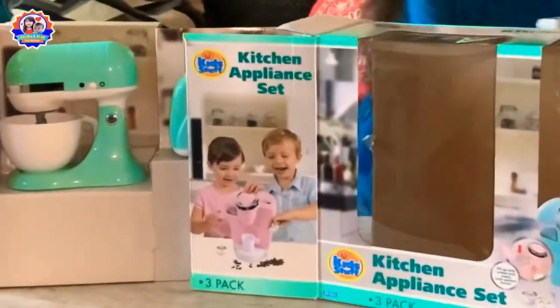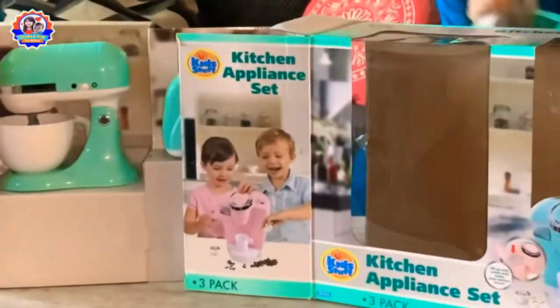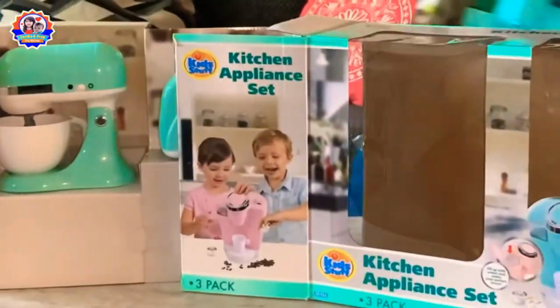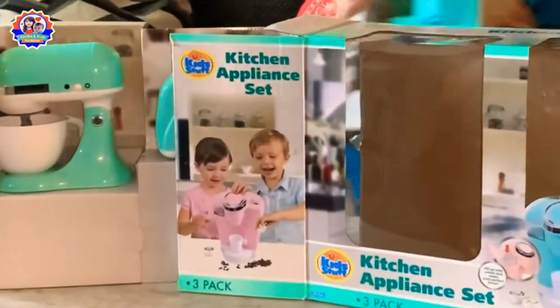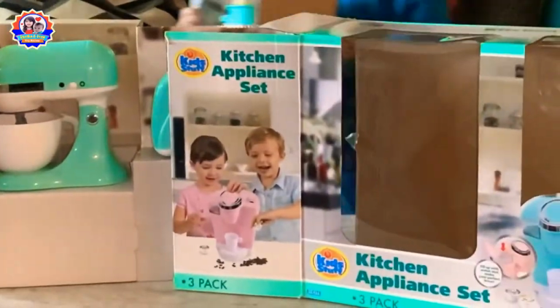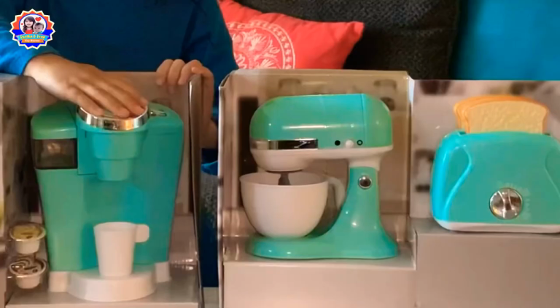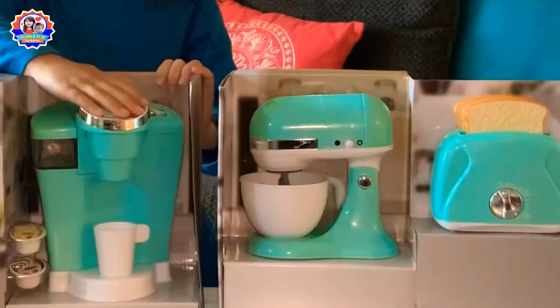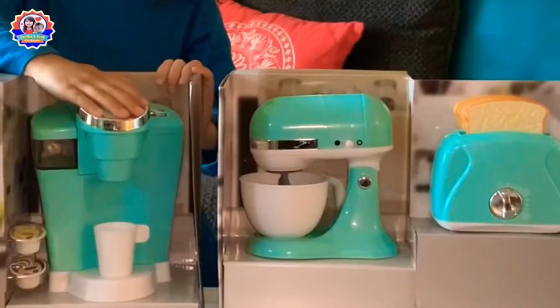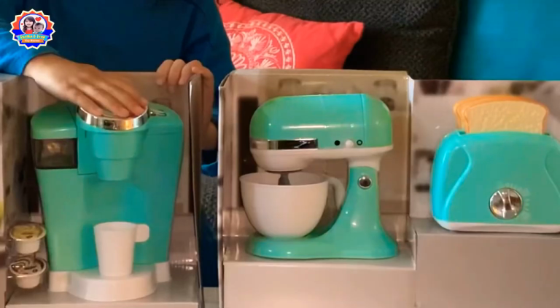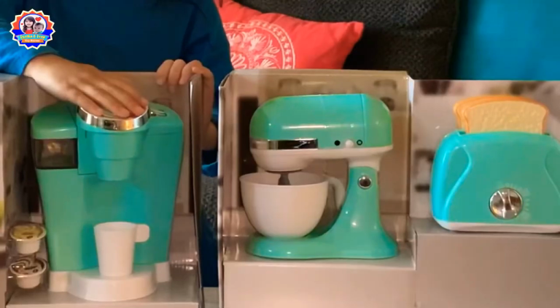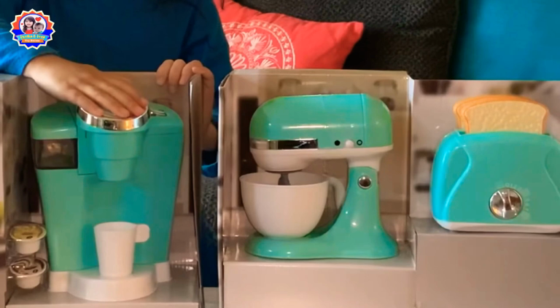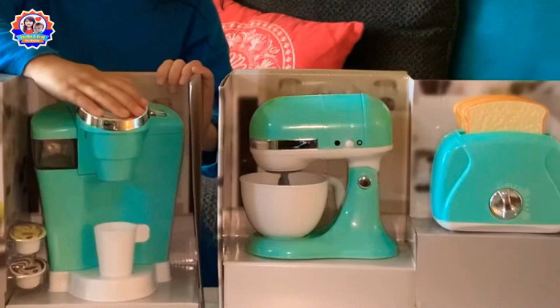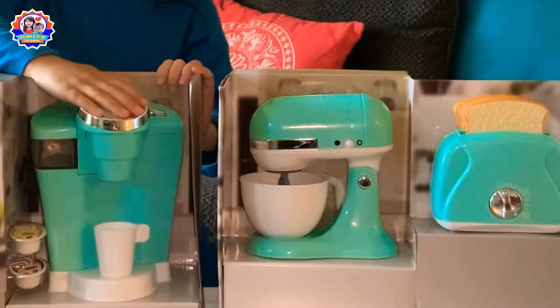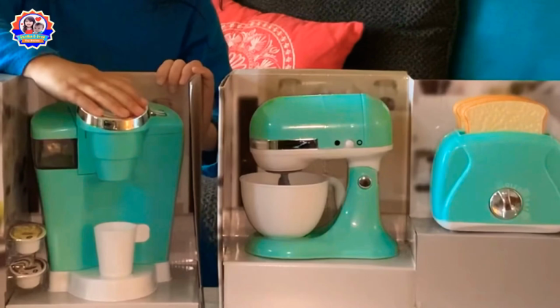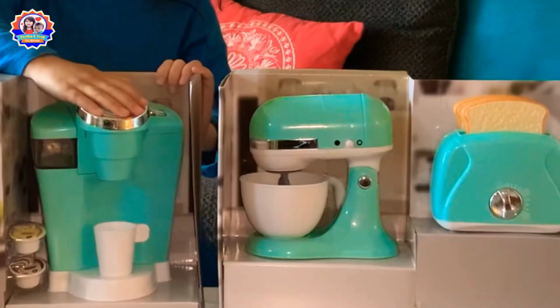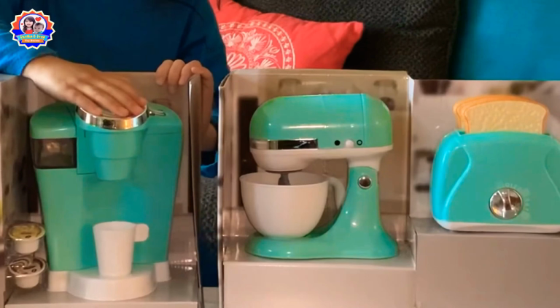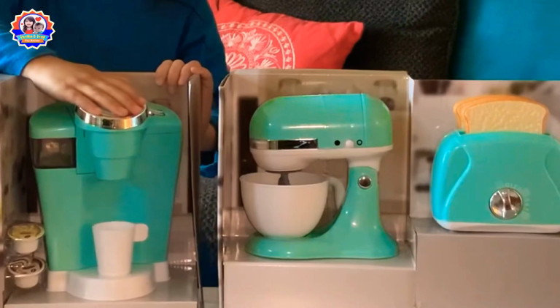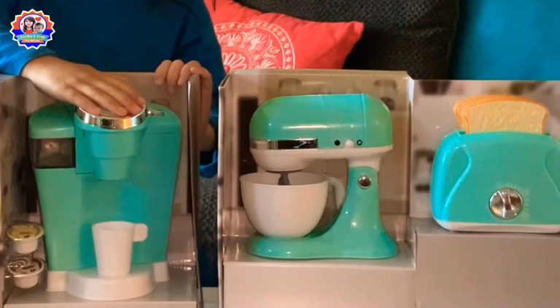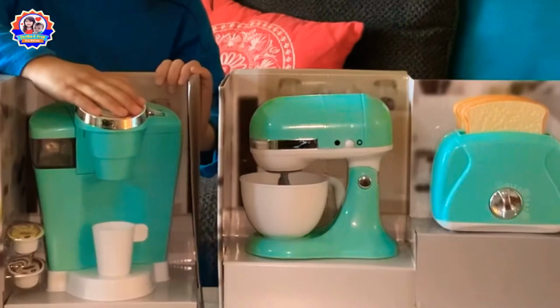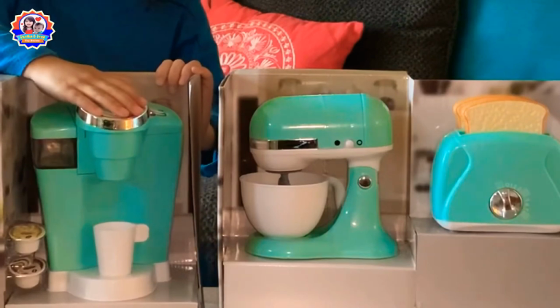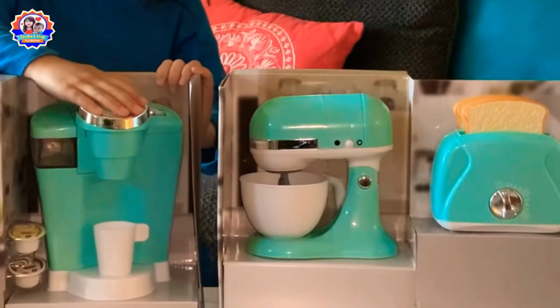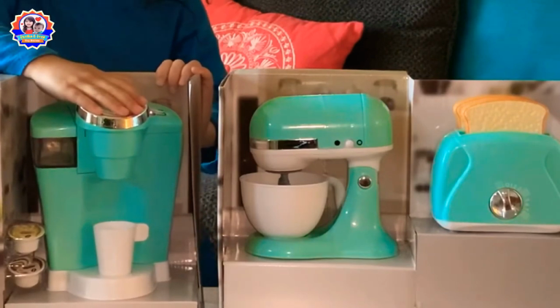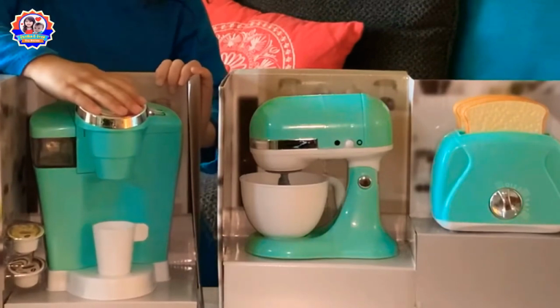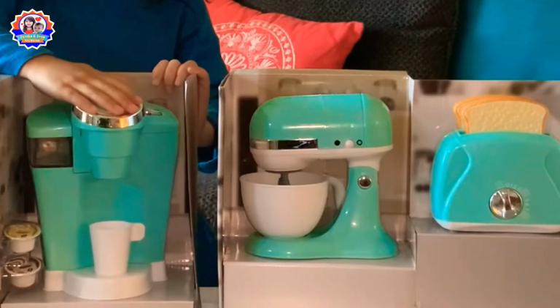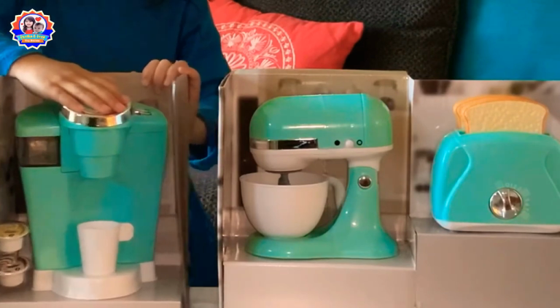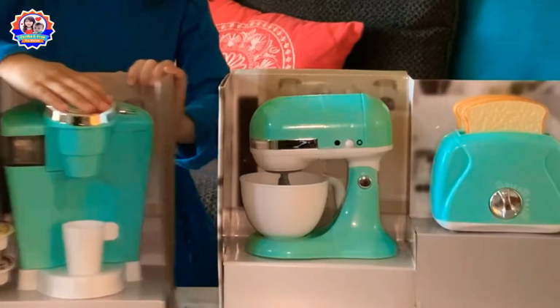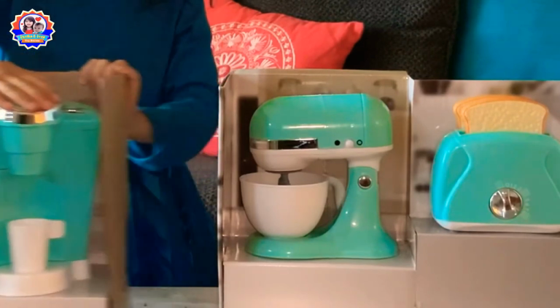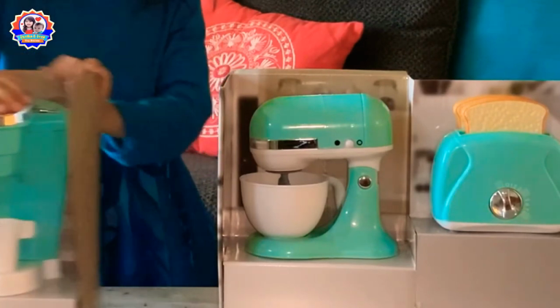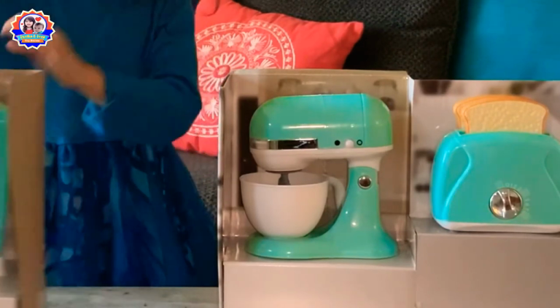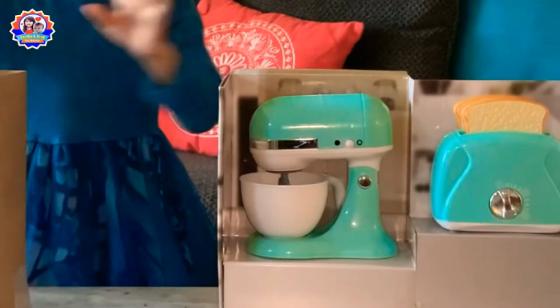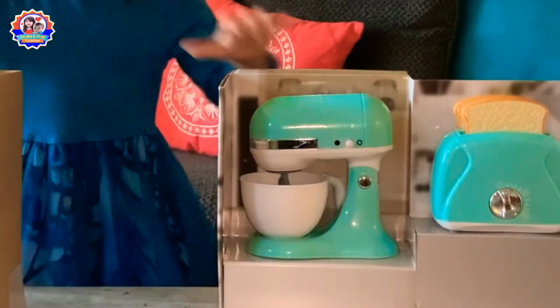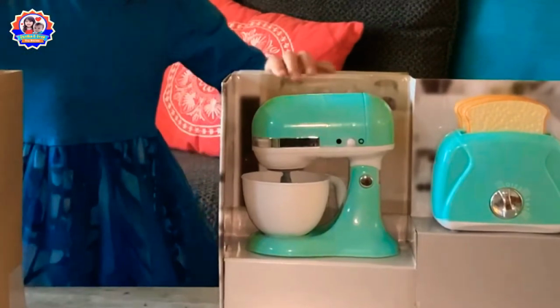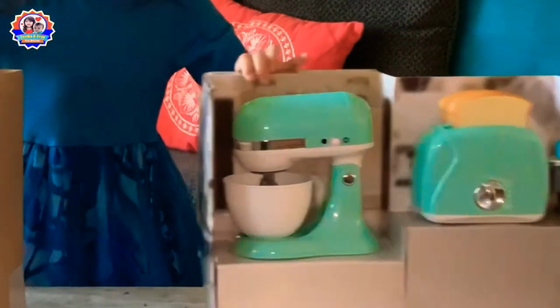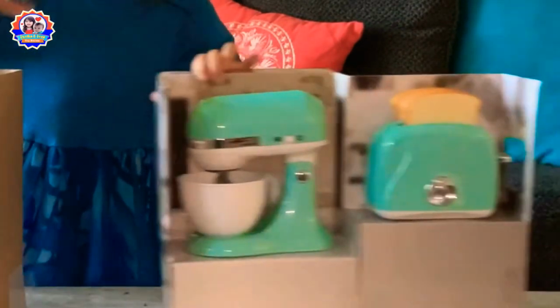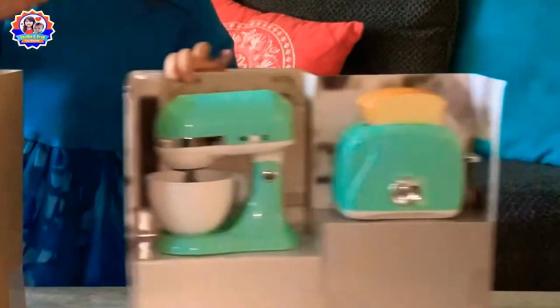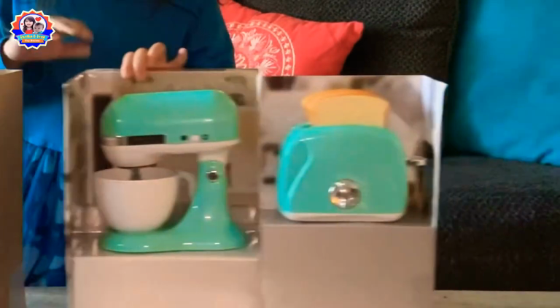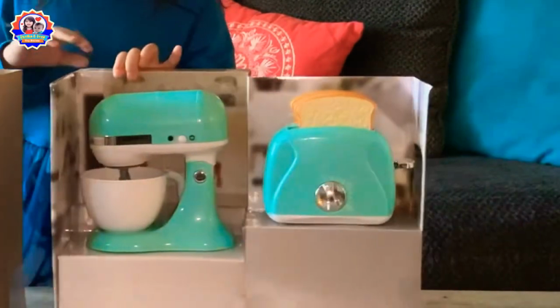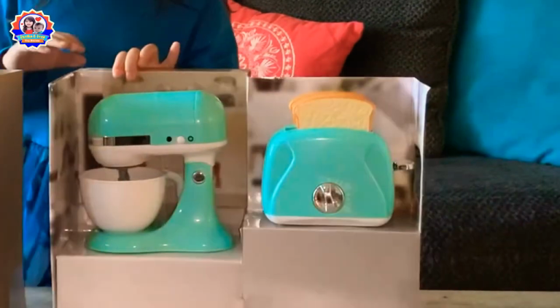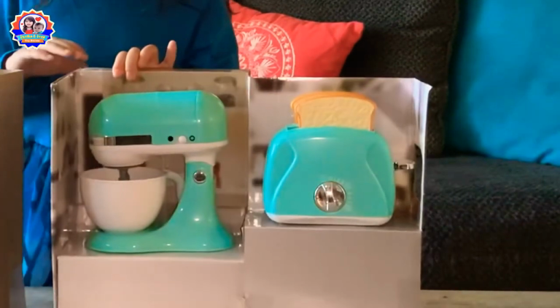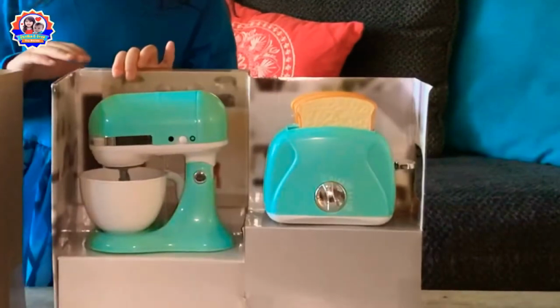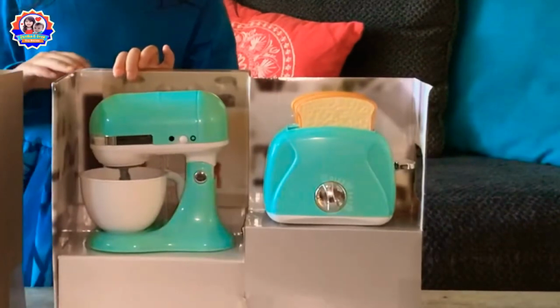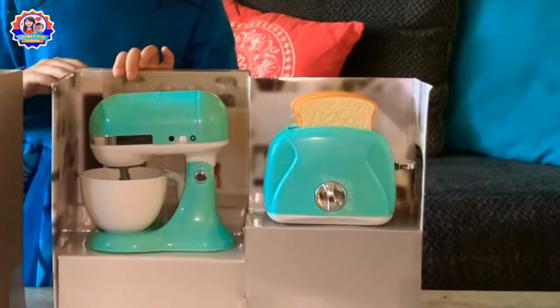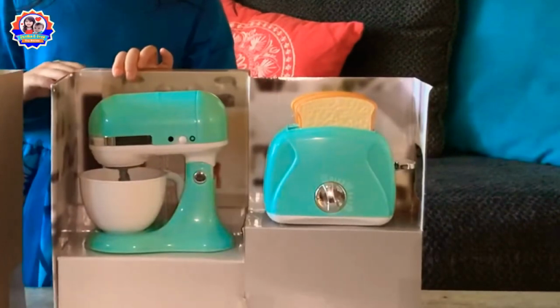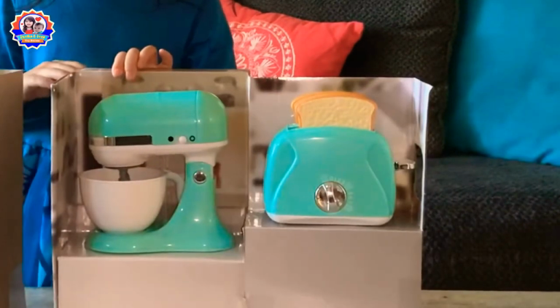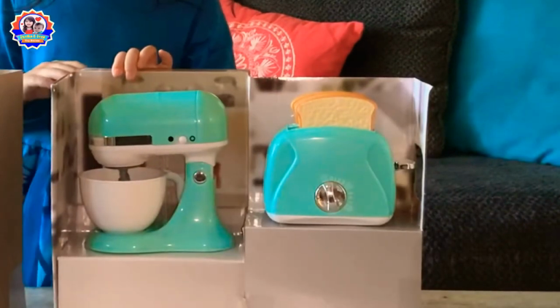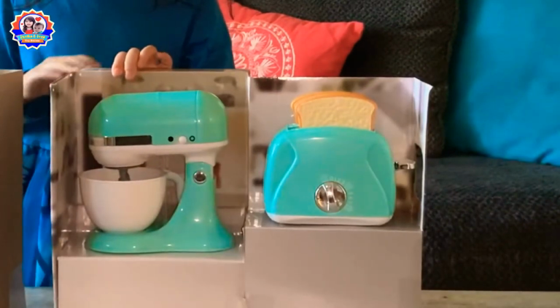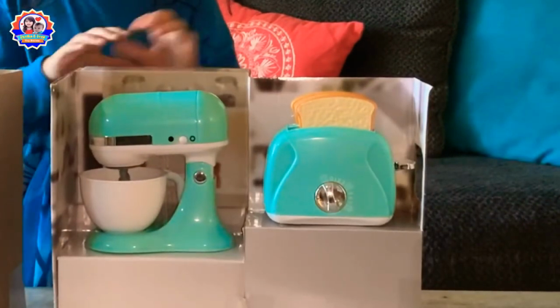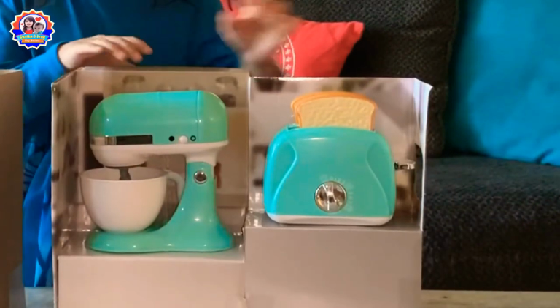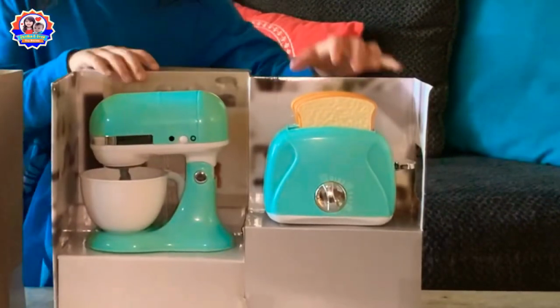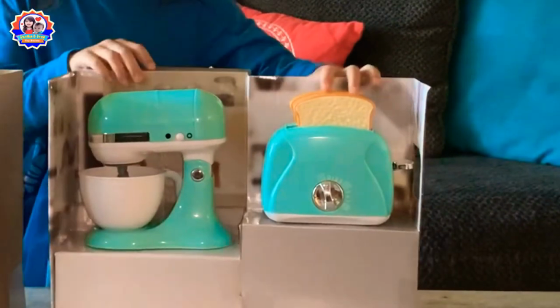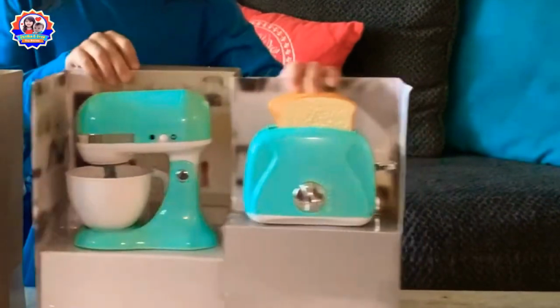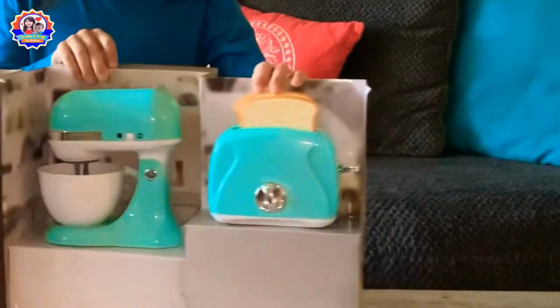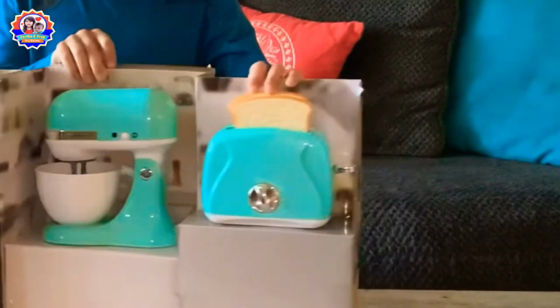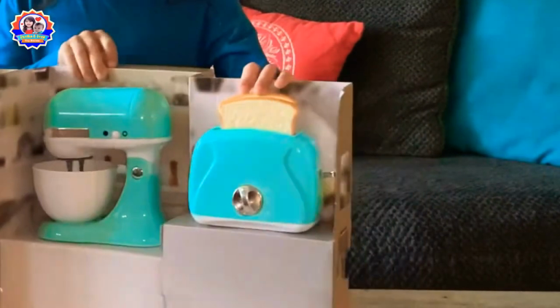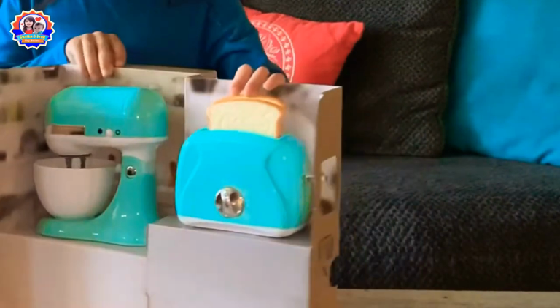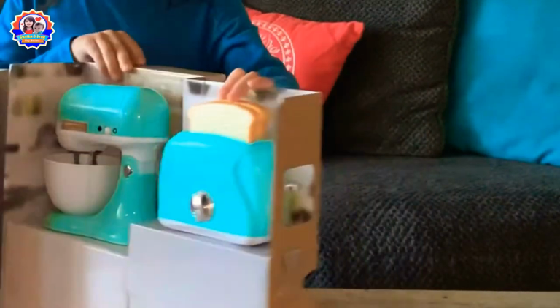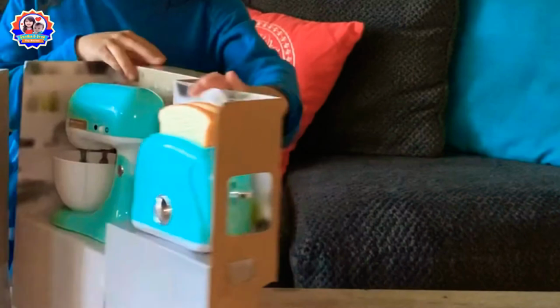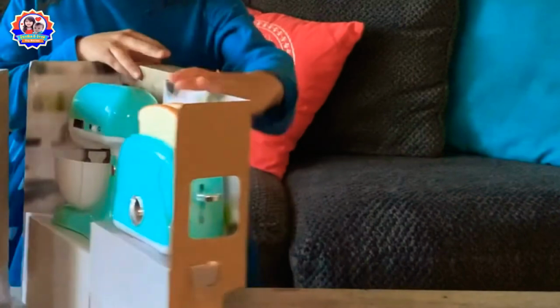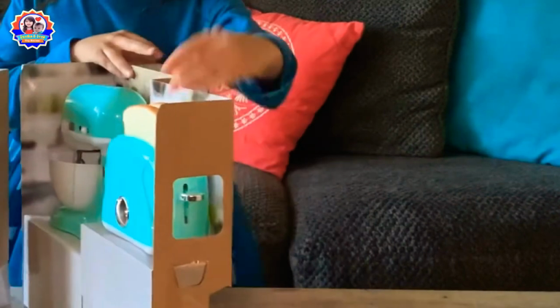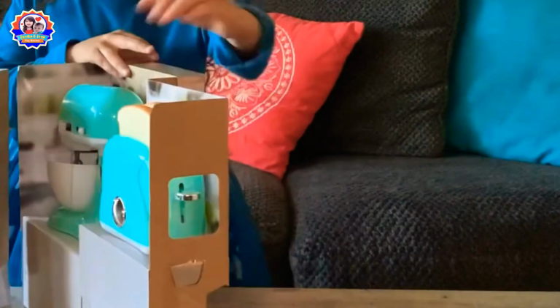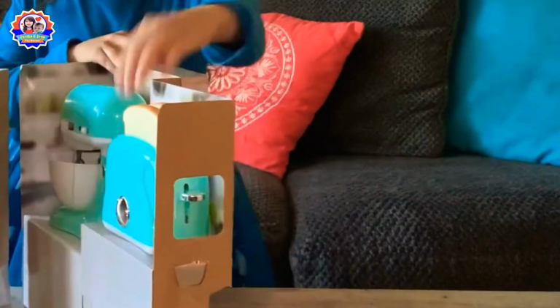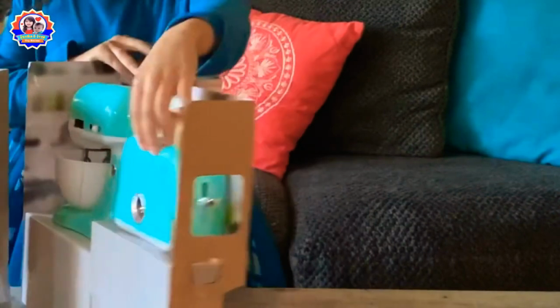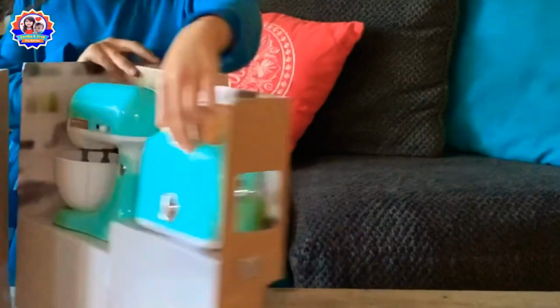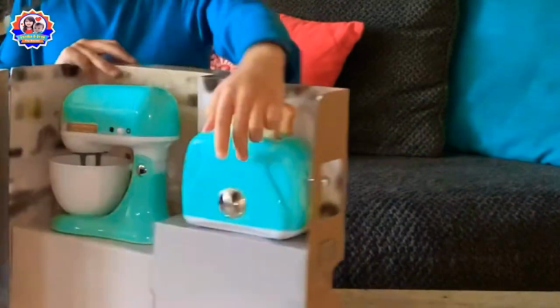This one is the coffee. This one is the mix. This one is the home.